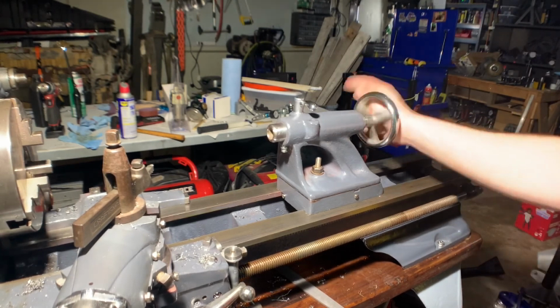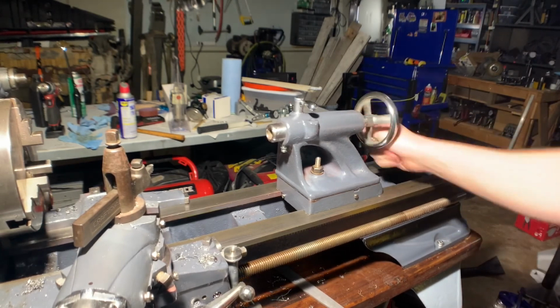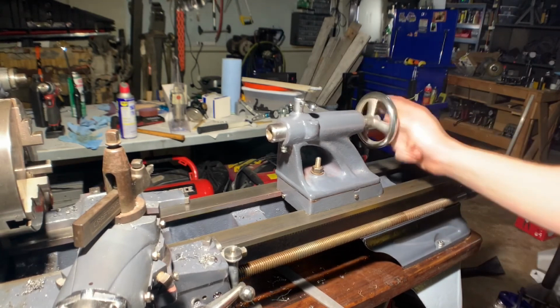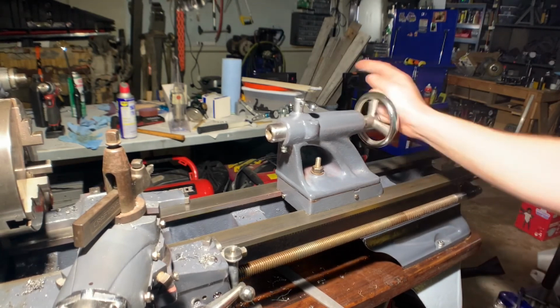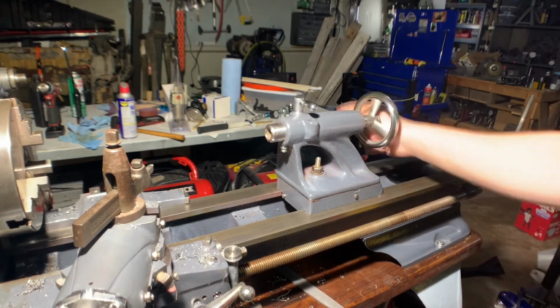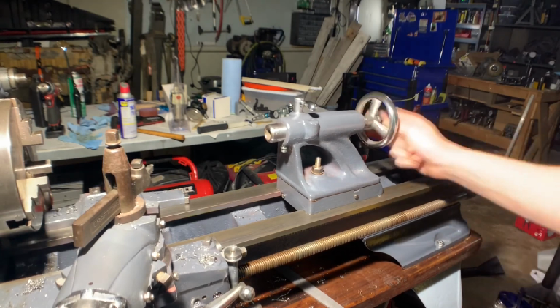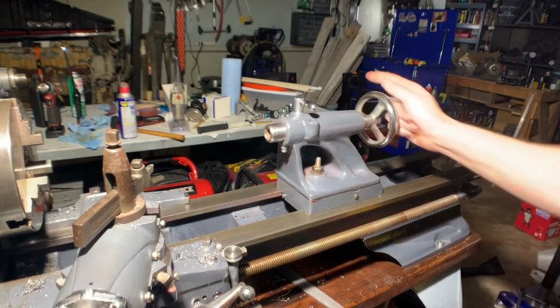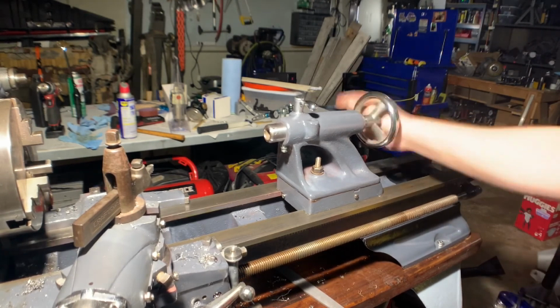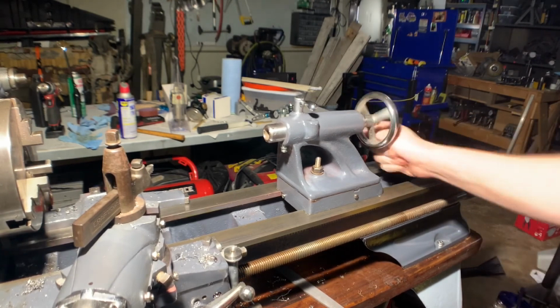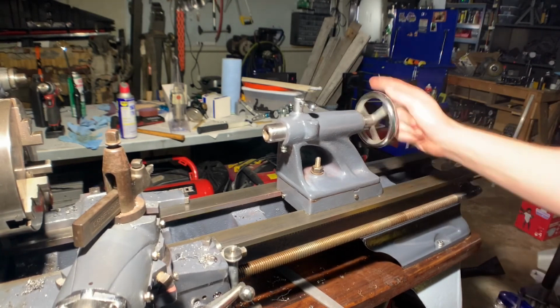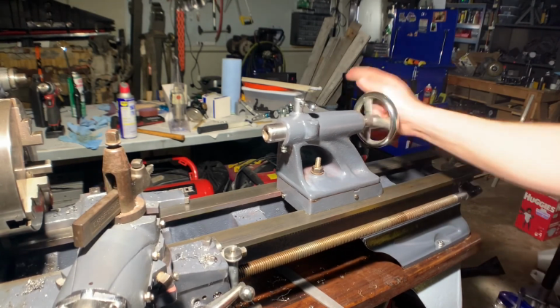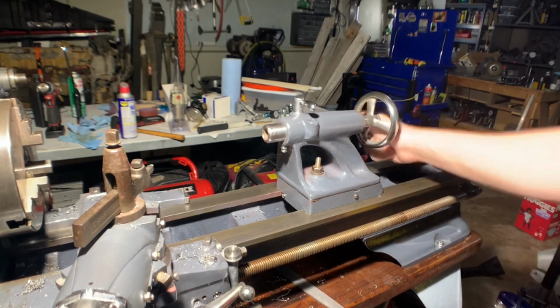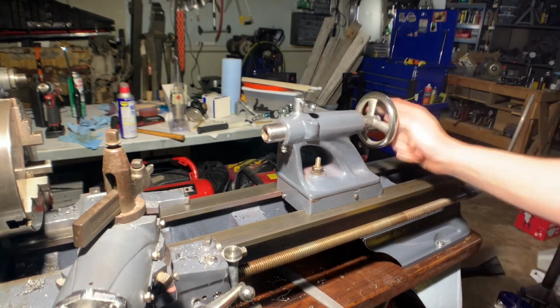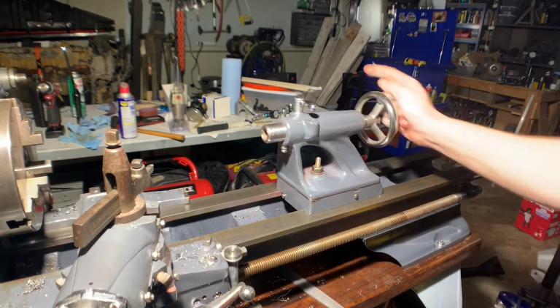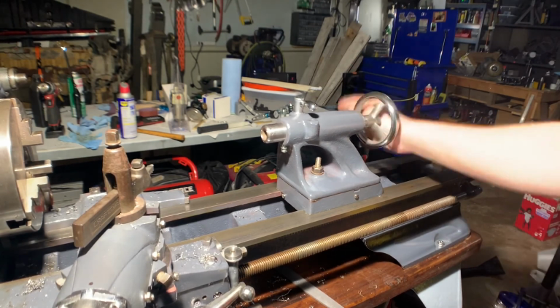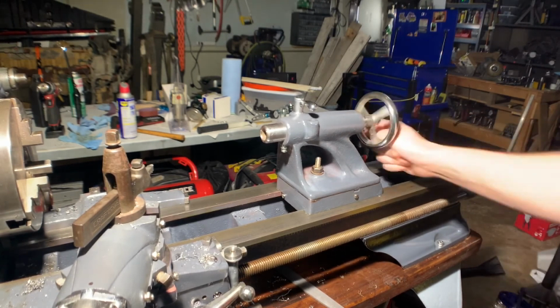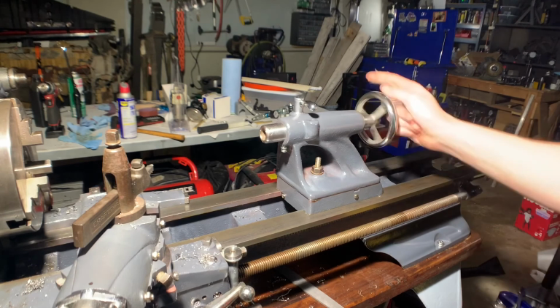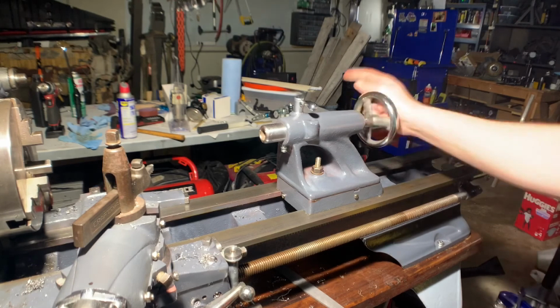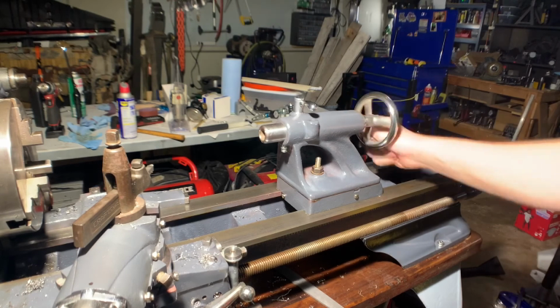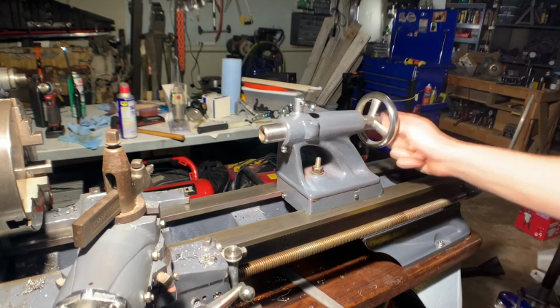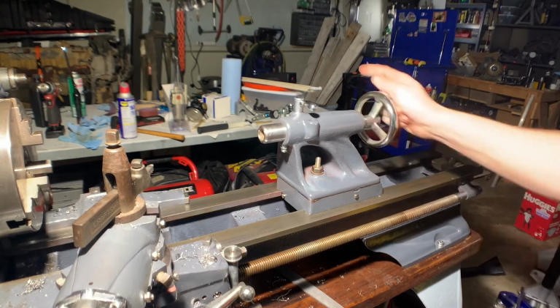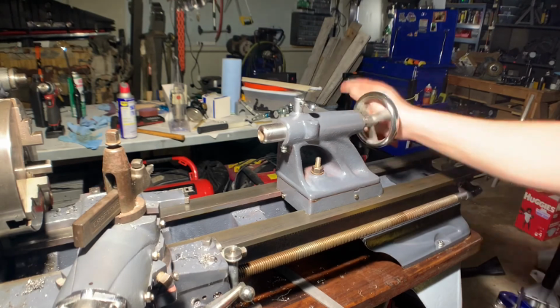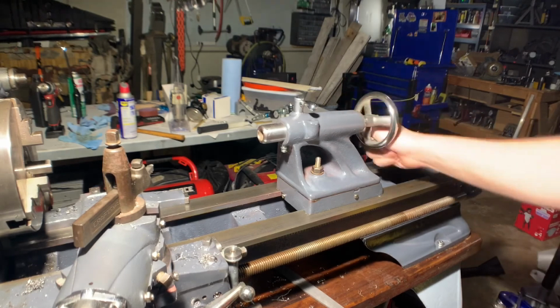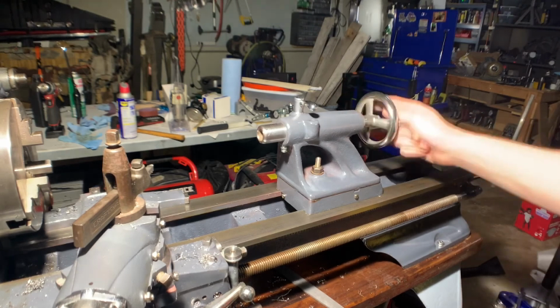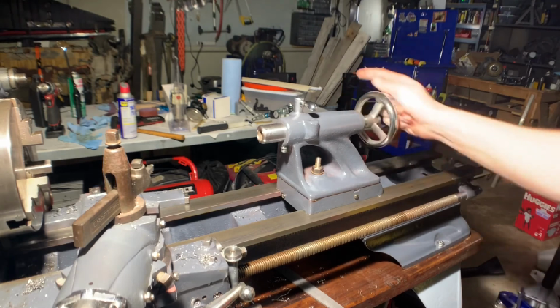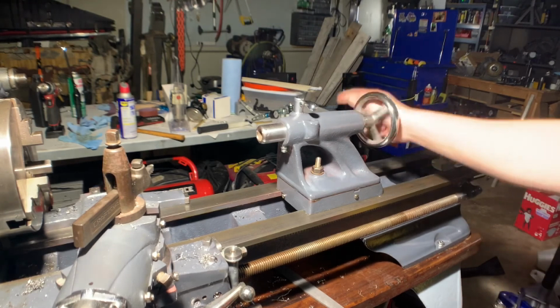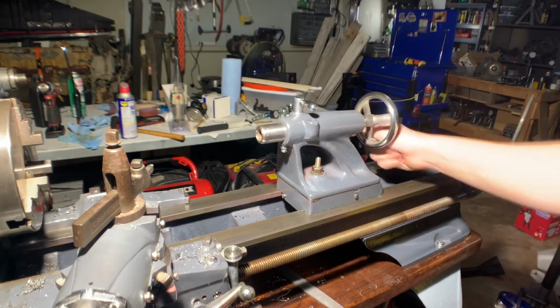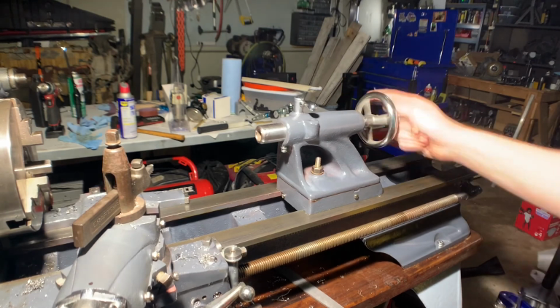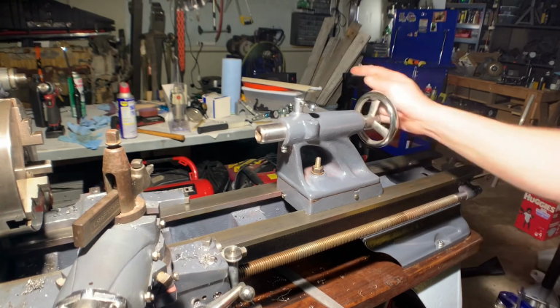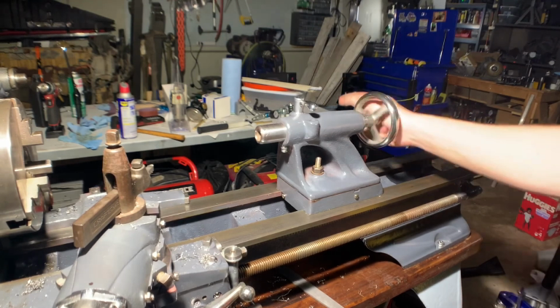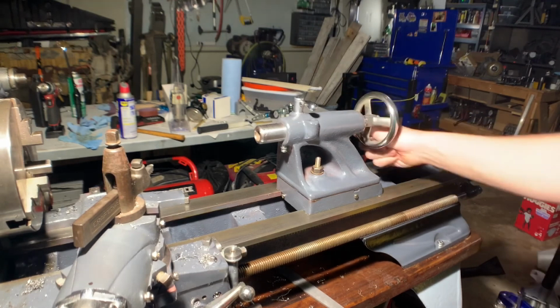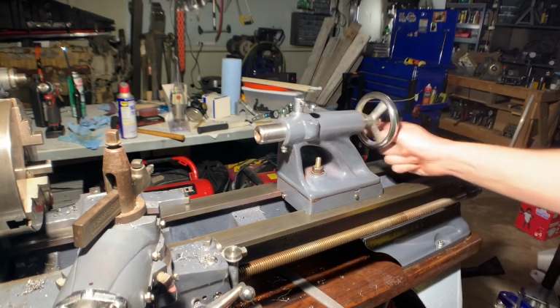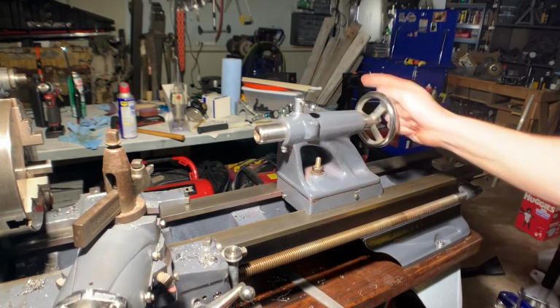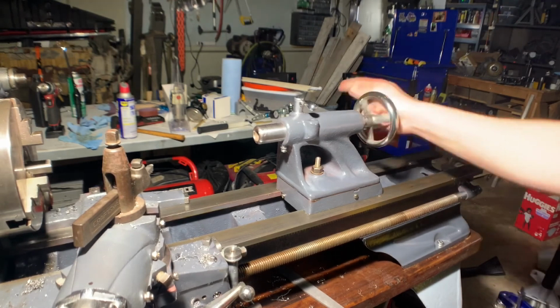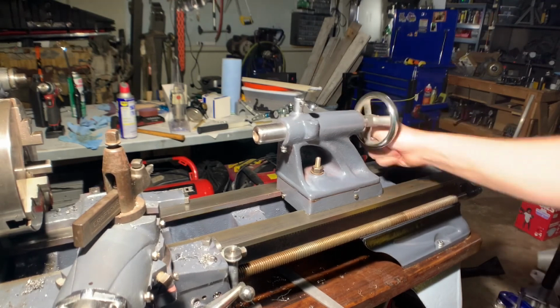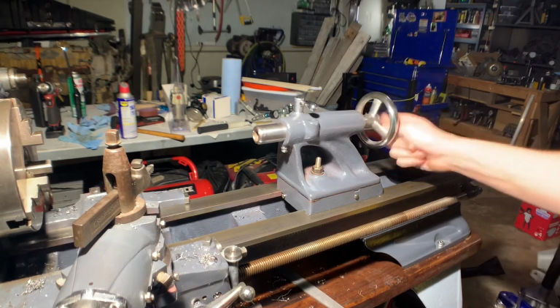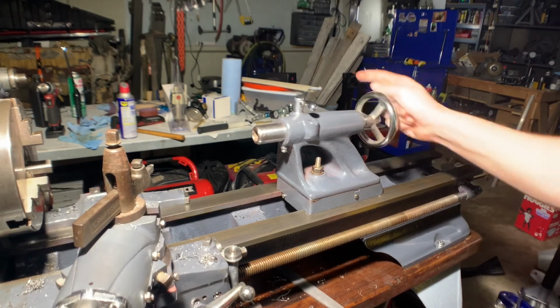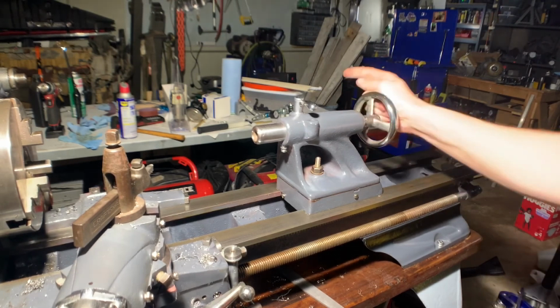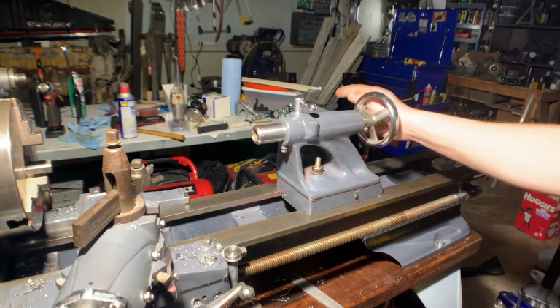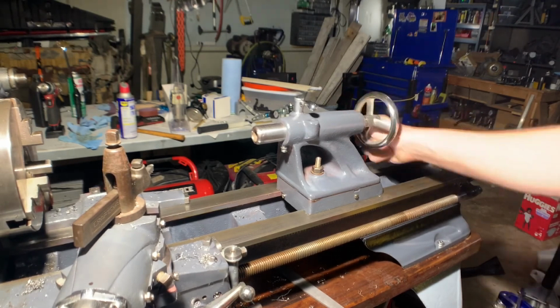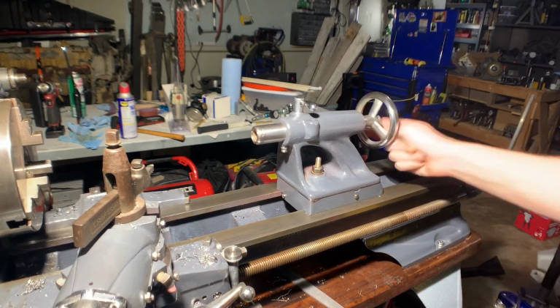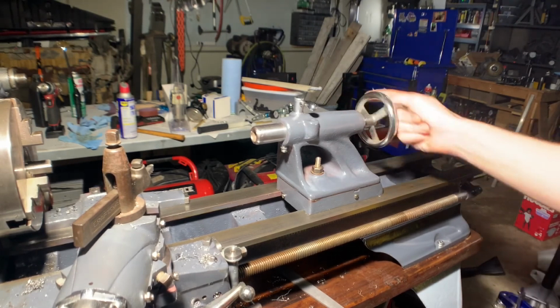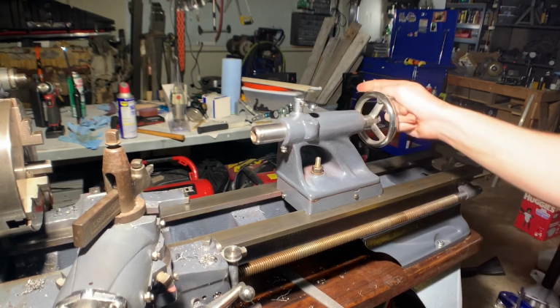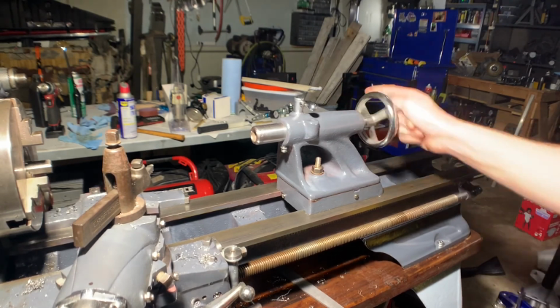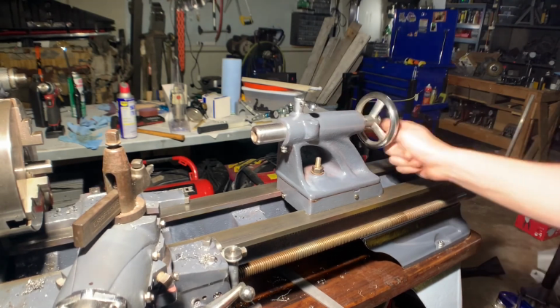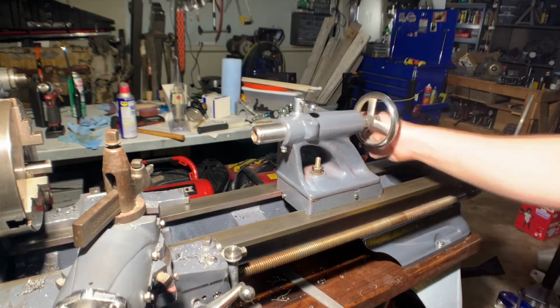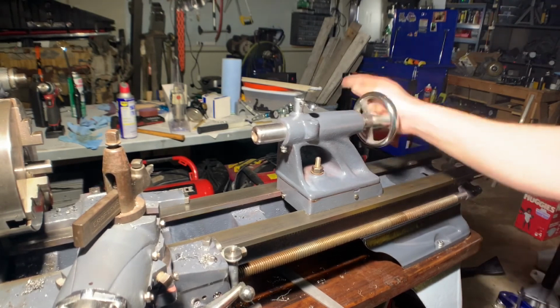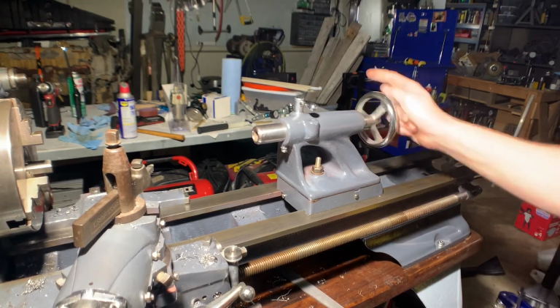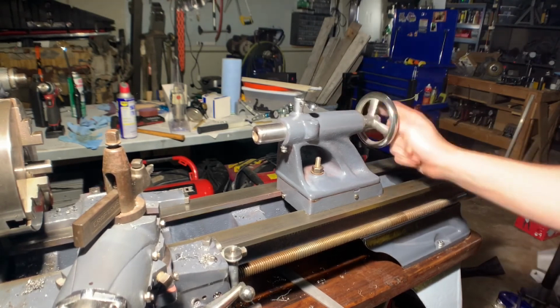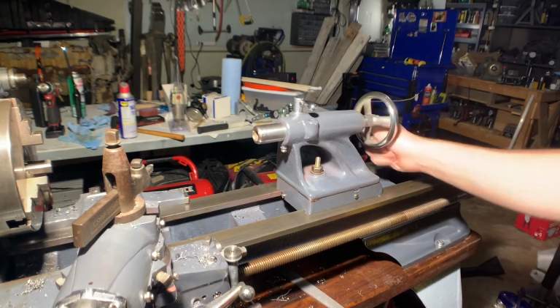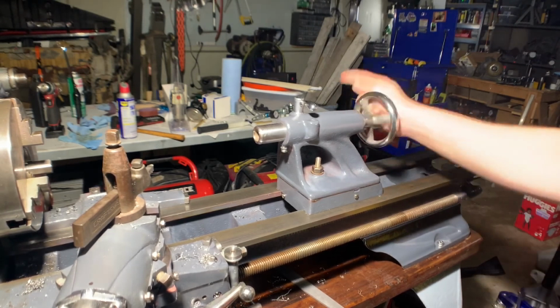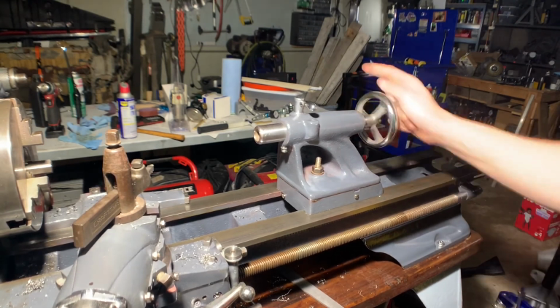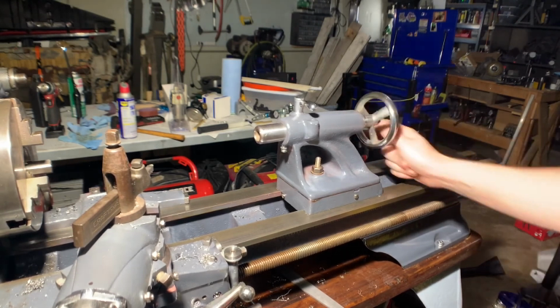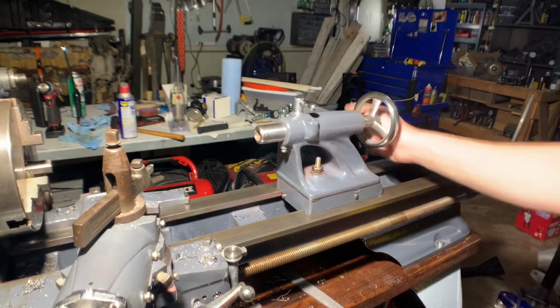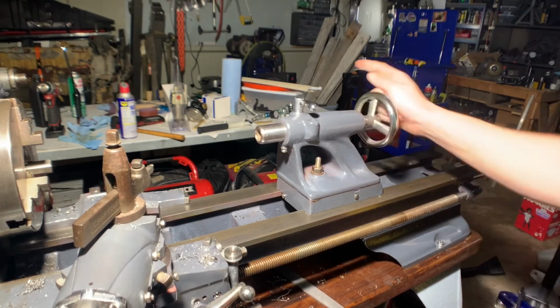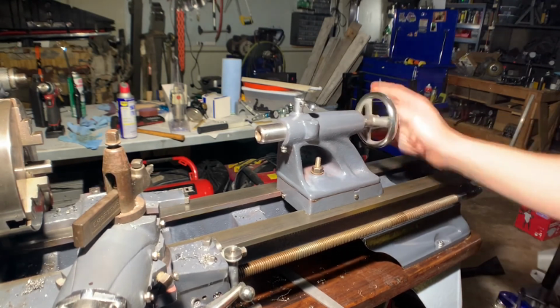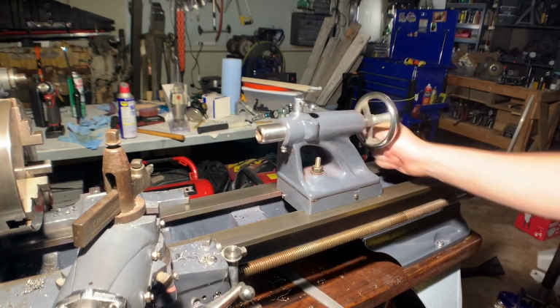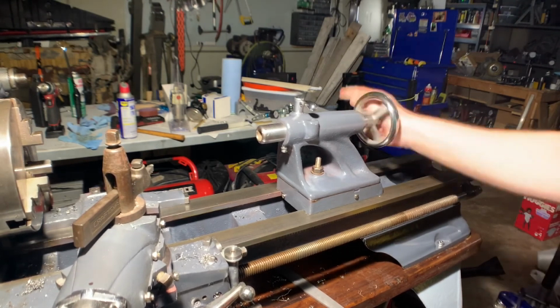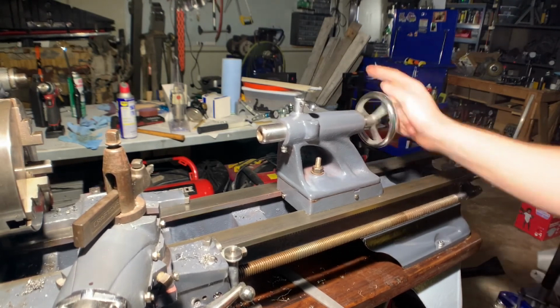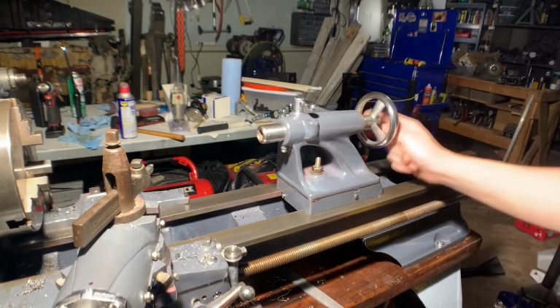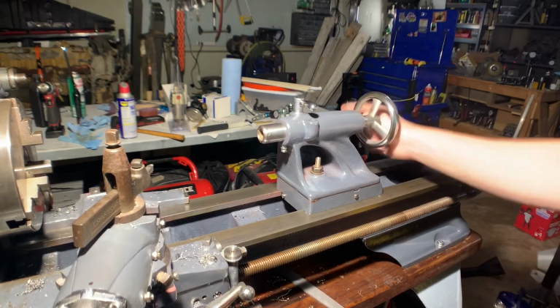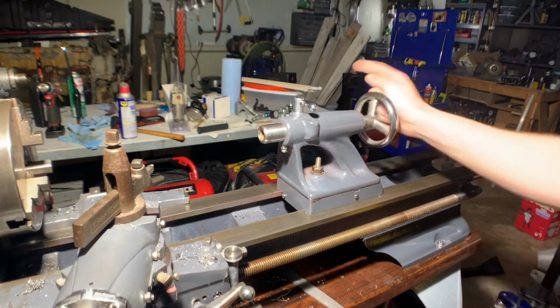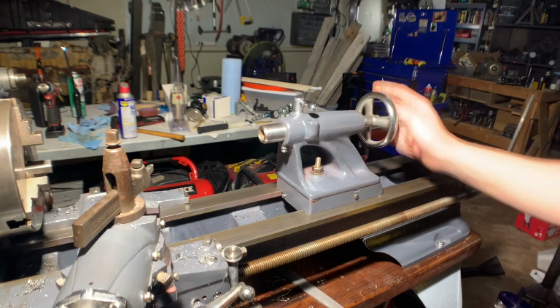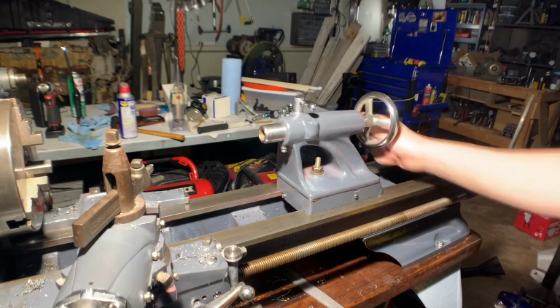Before I could barely do that — actually I had to use two hands to crank it back and forth. Now it moves much more freely.